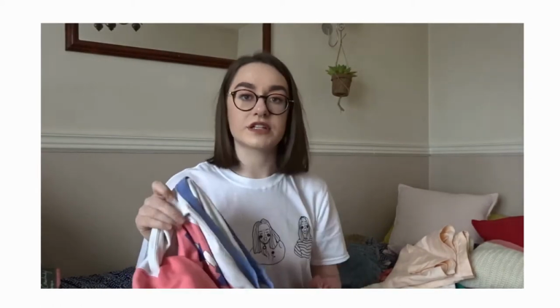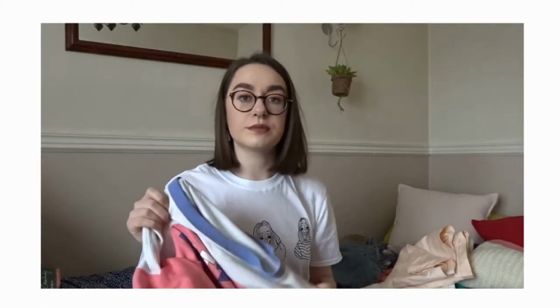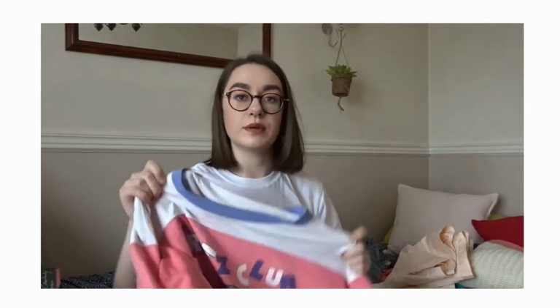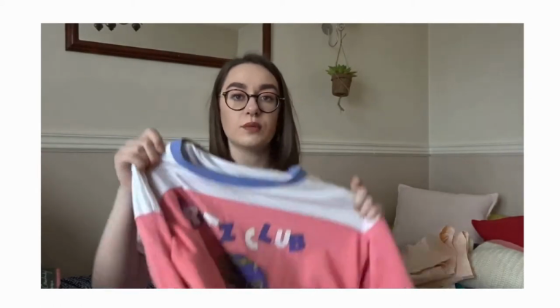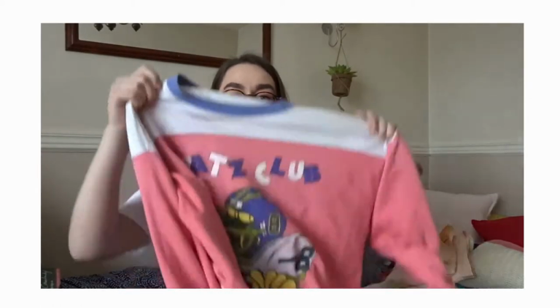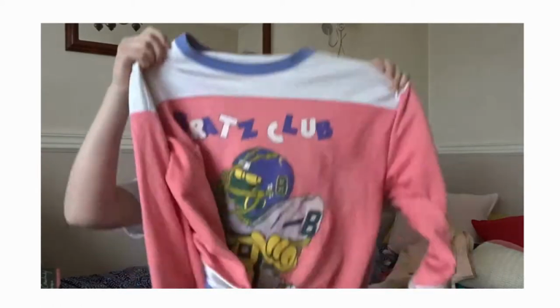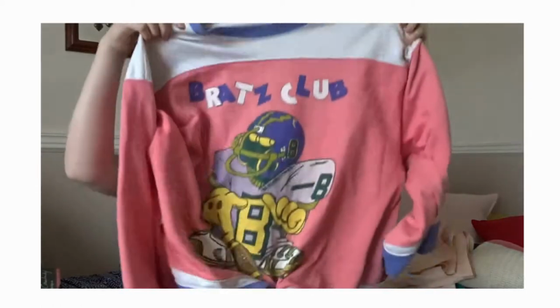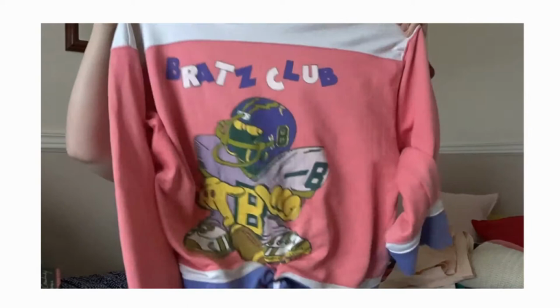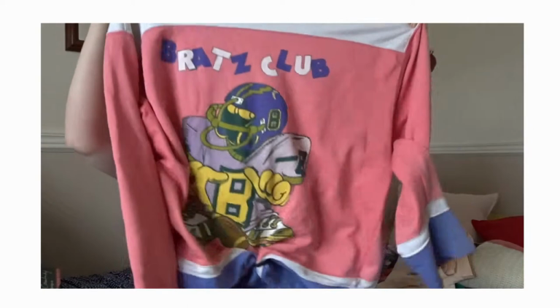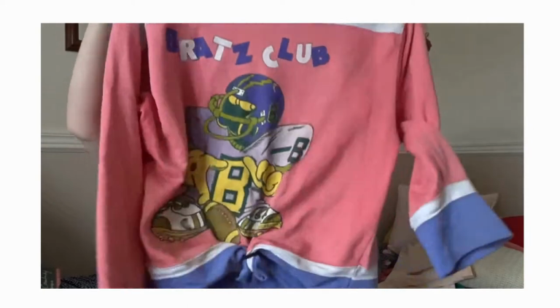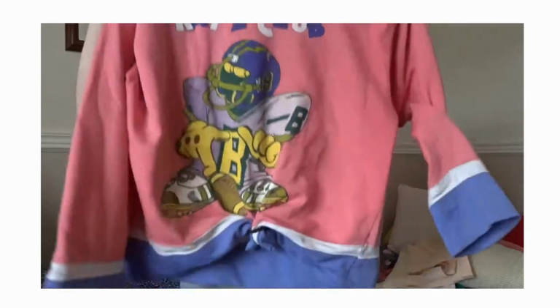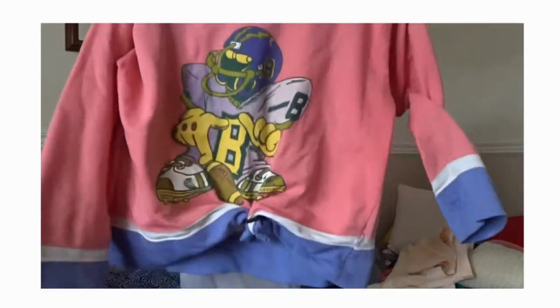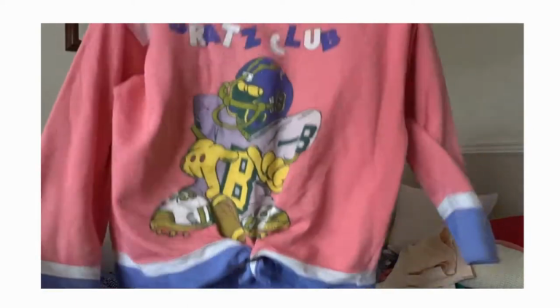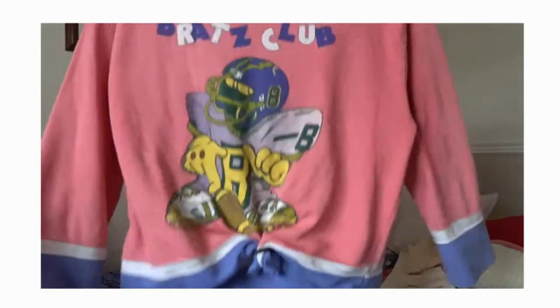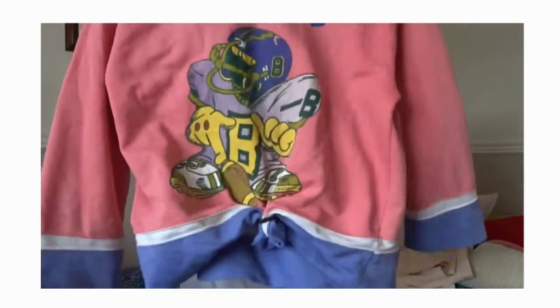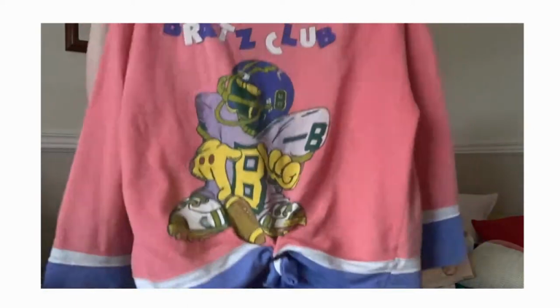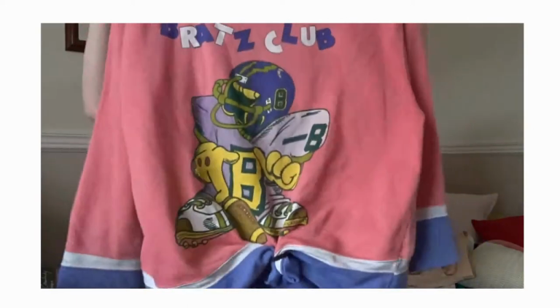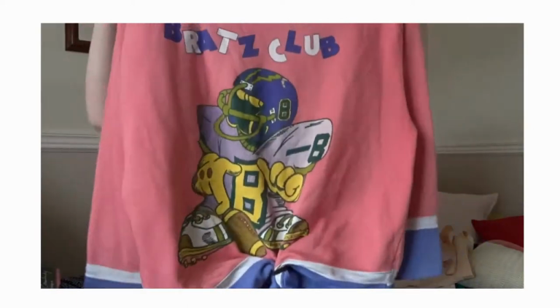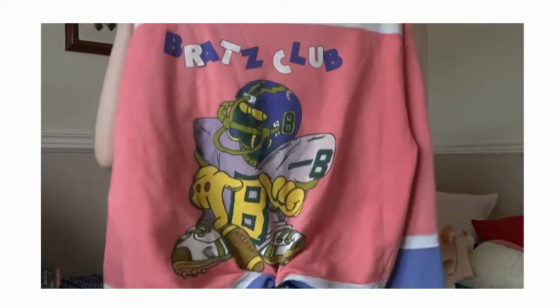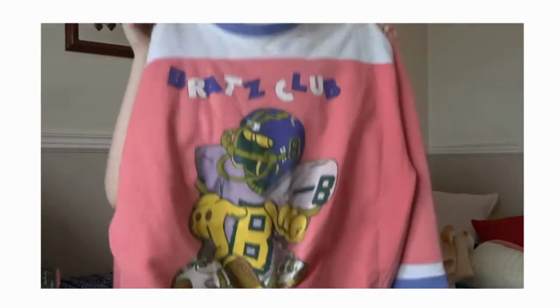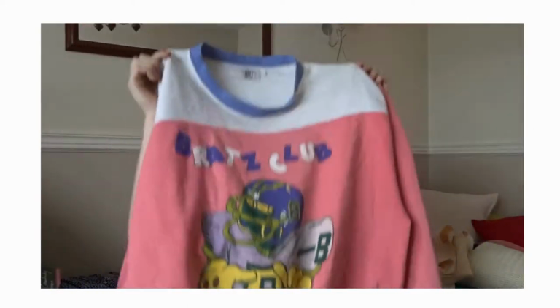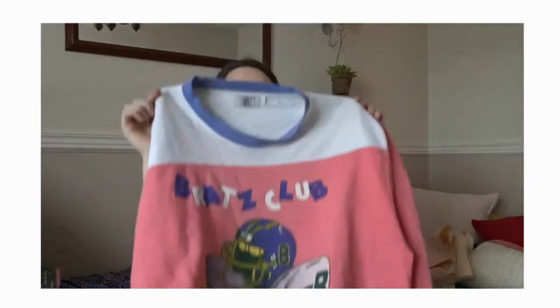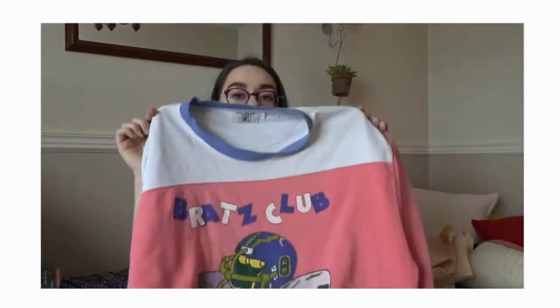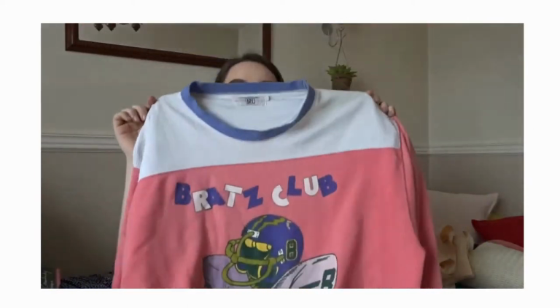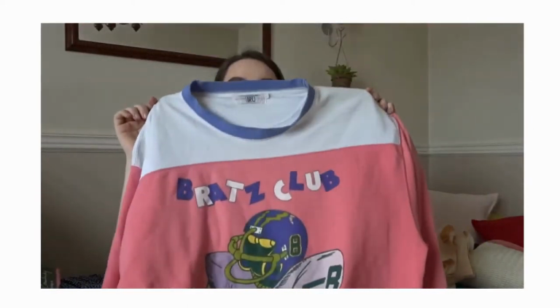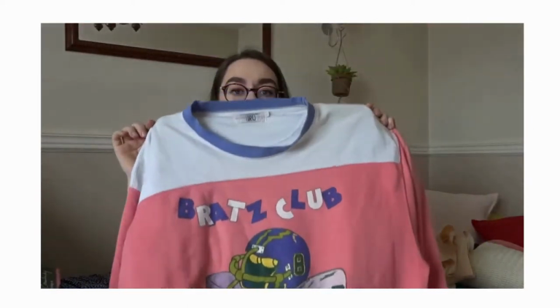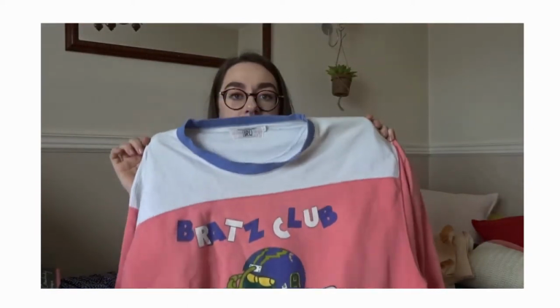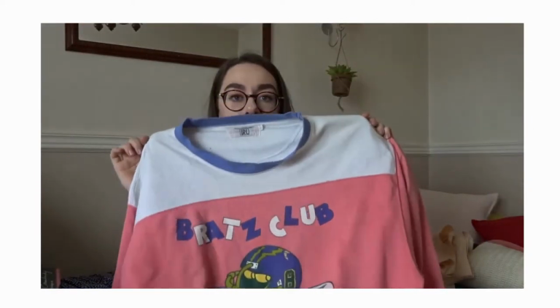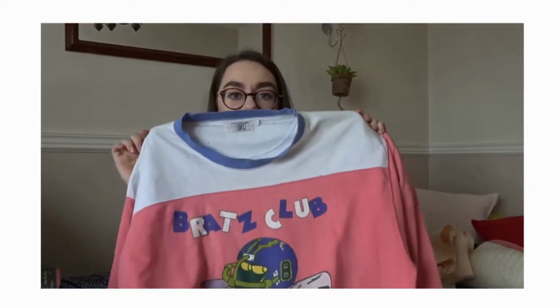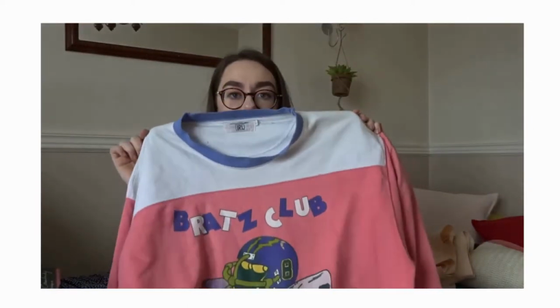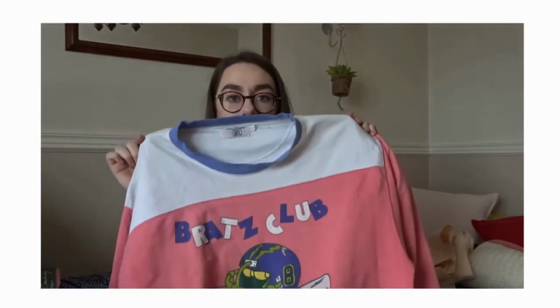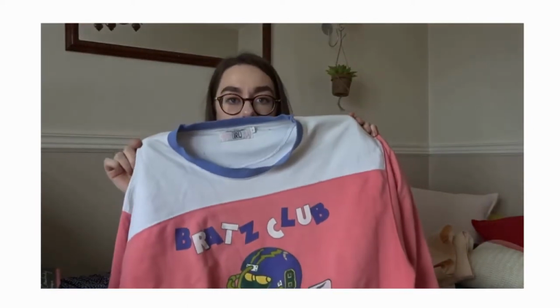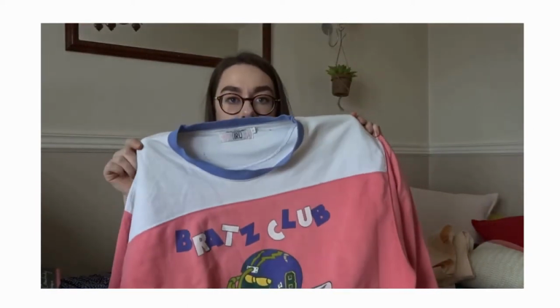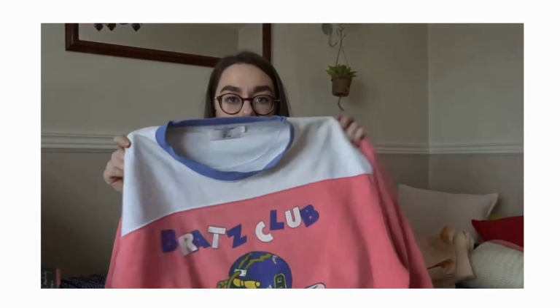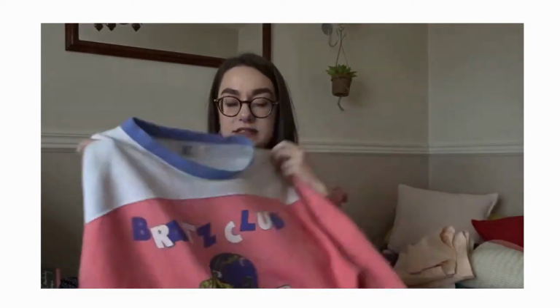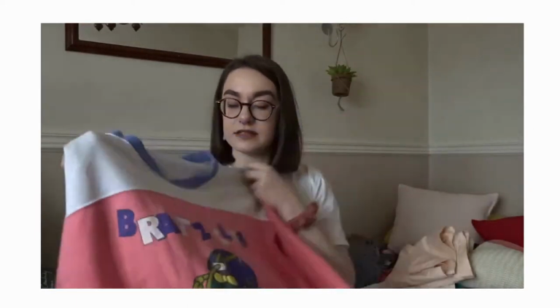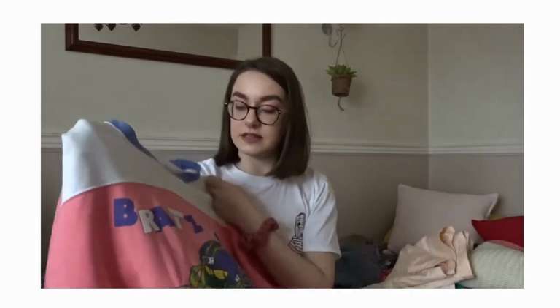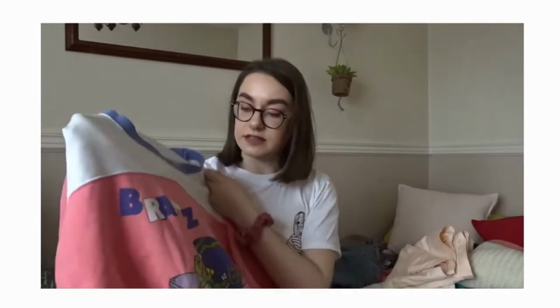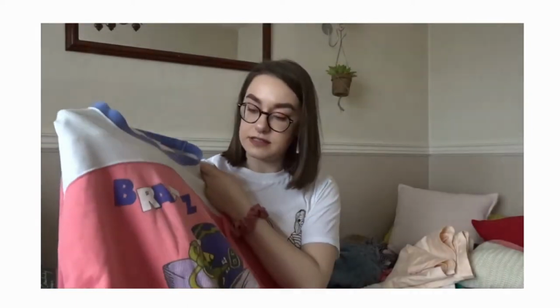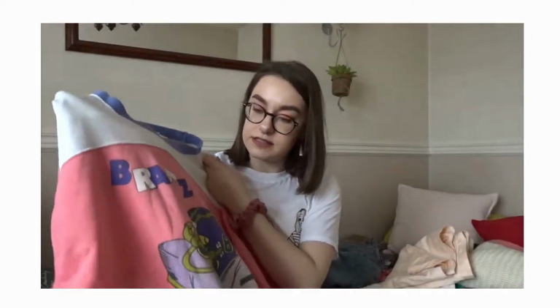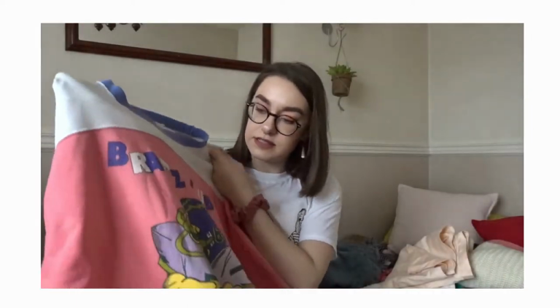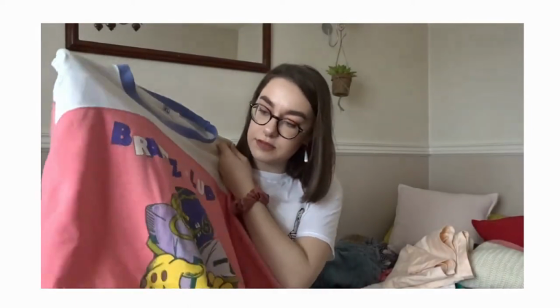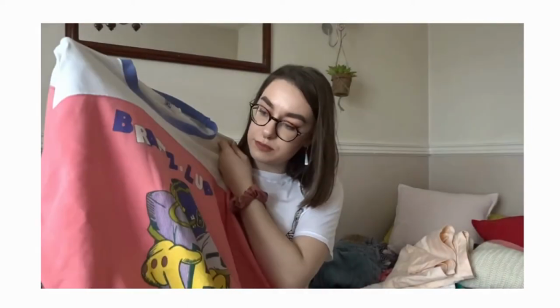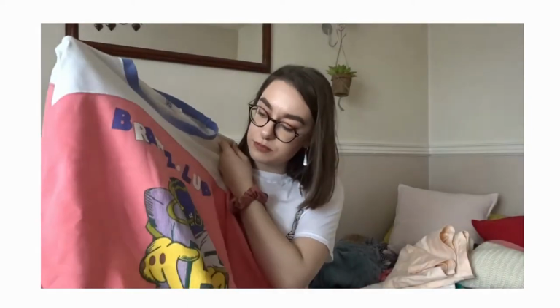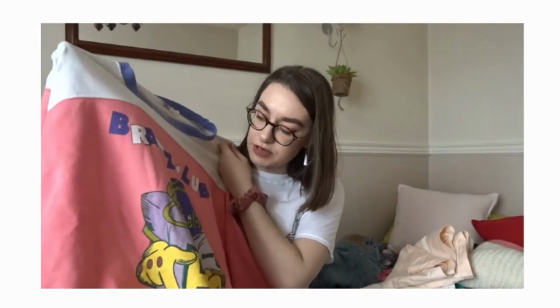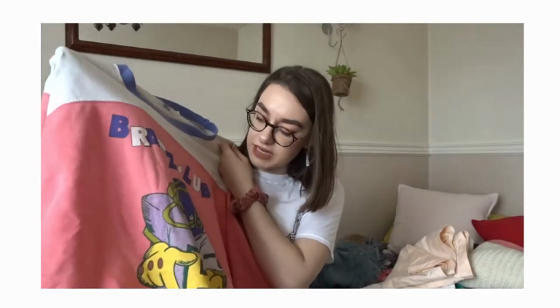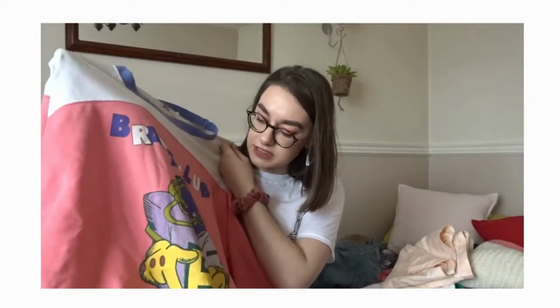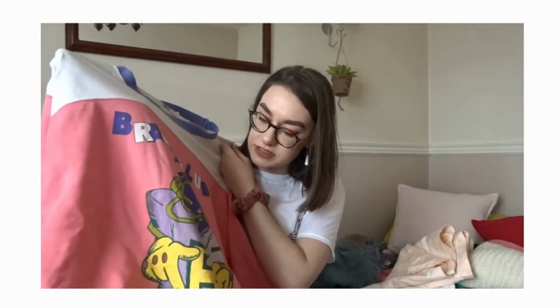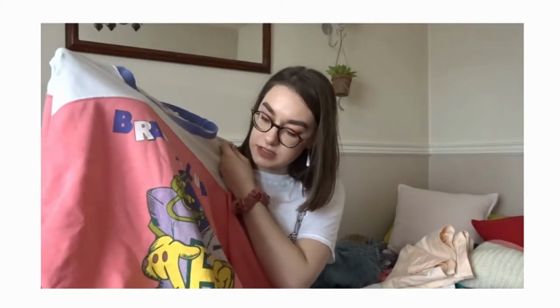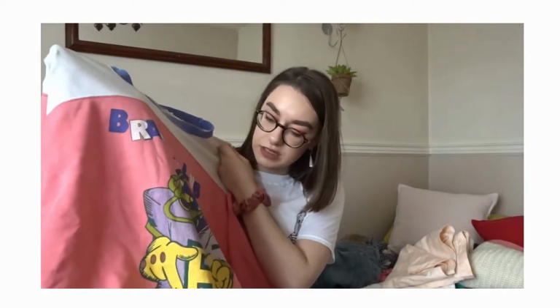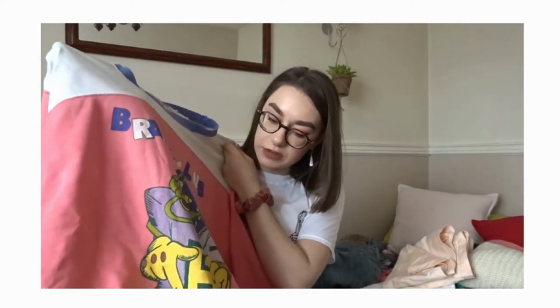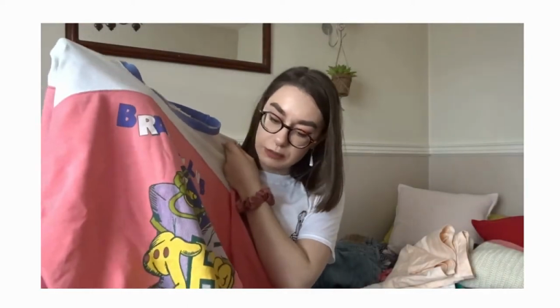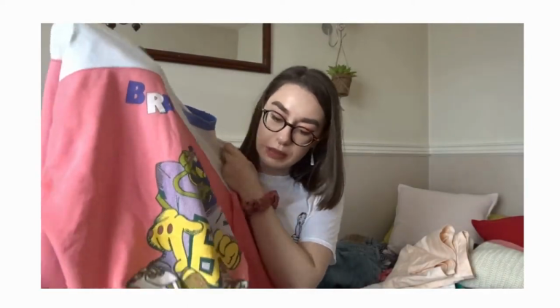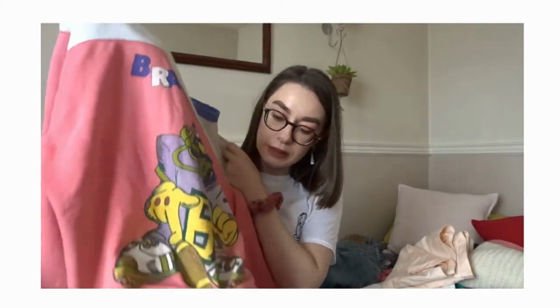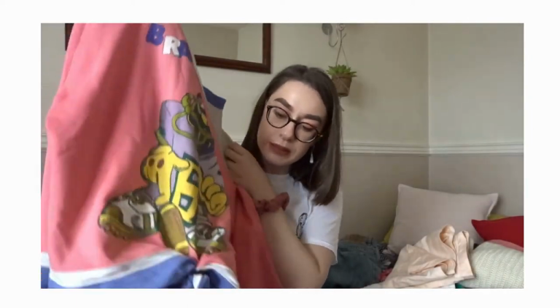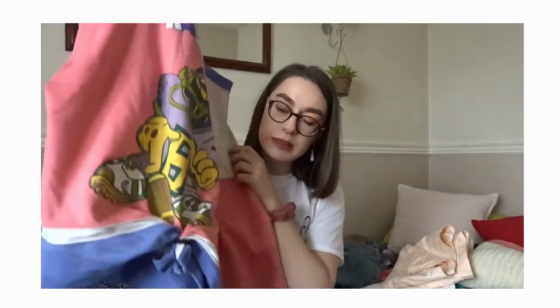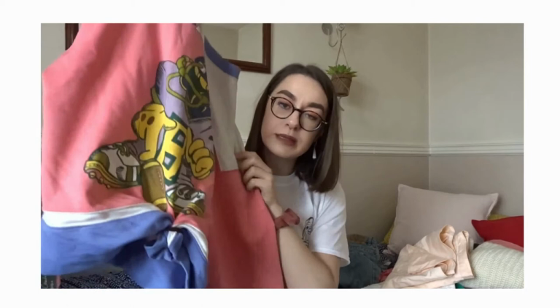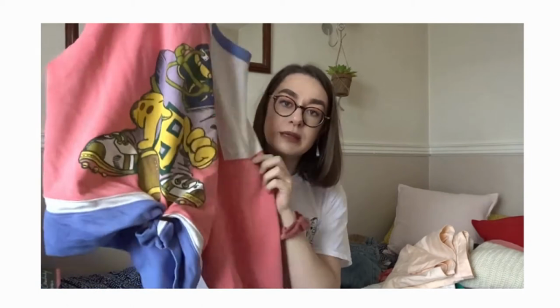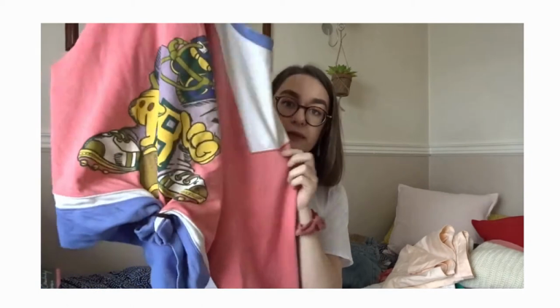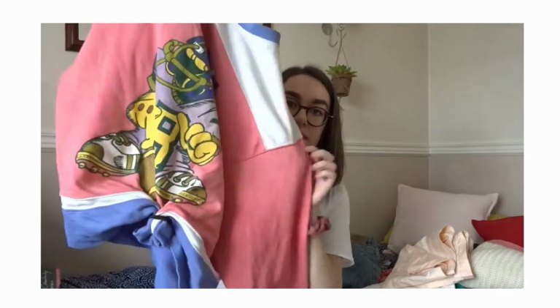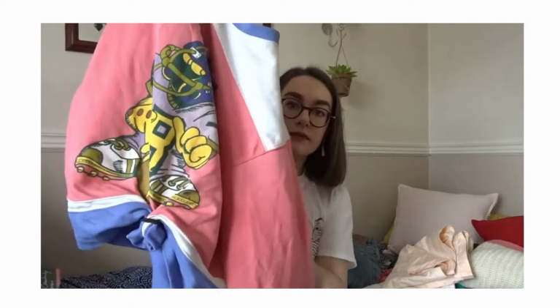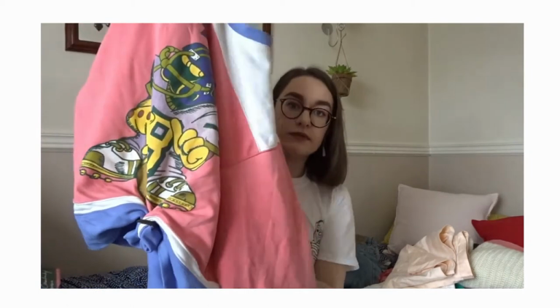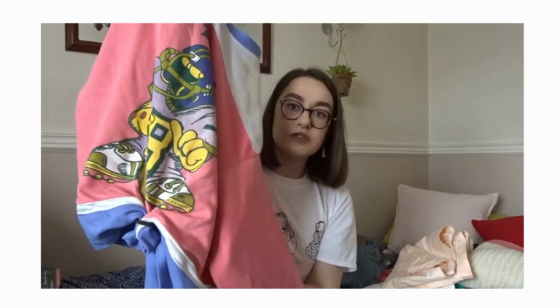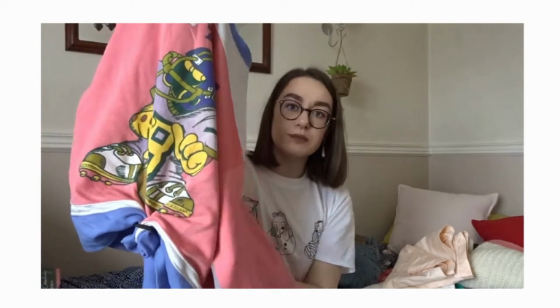Last but not least, it's the one thing I've actually been wearing this whole entire time - it's this Rats Club jumper.